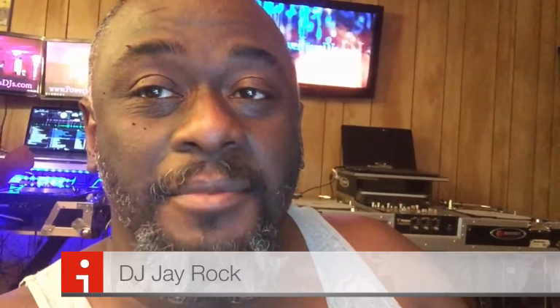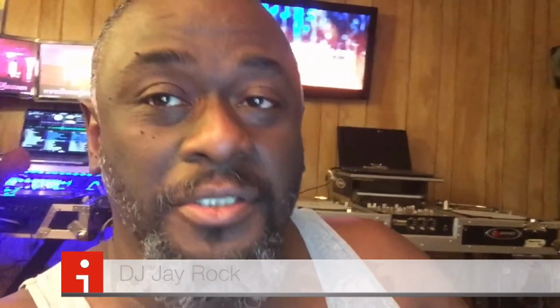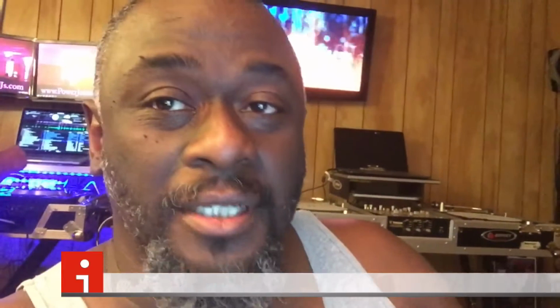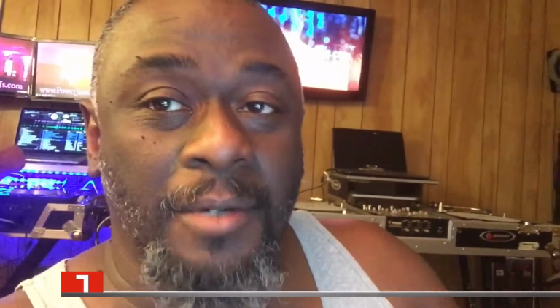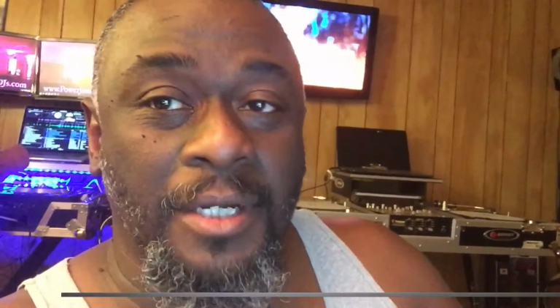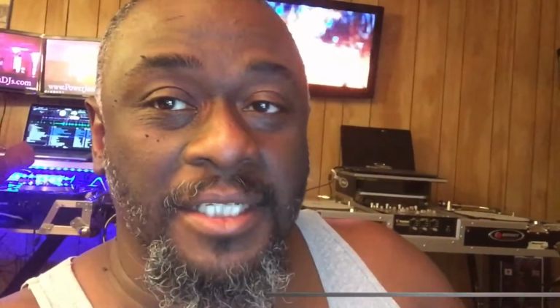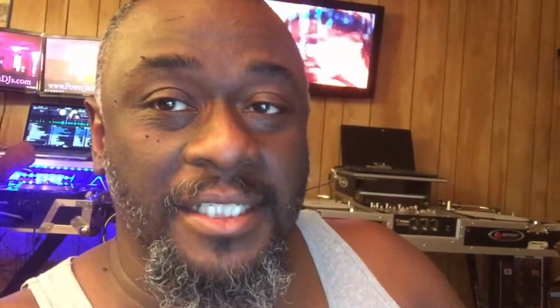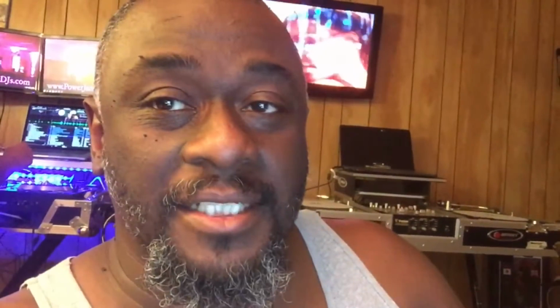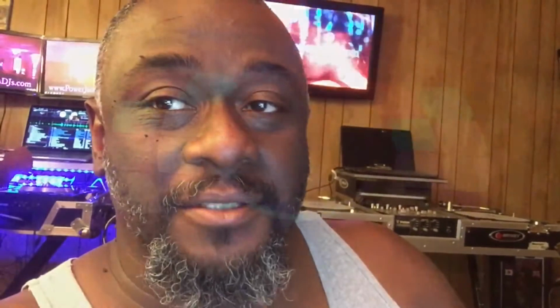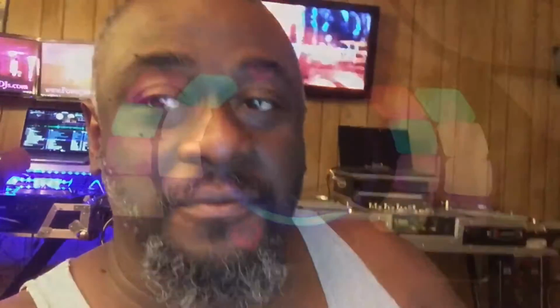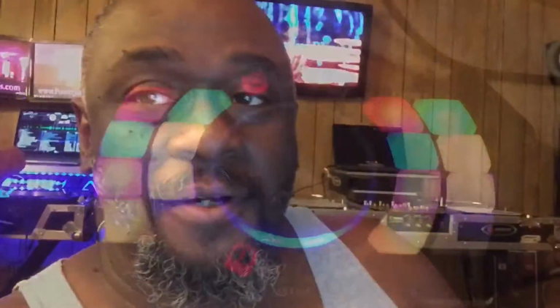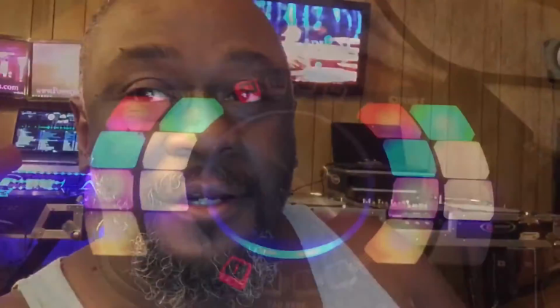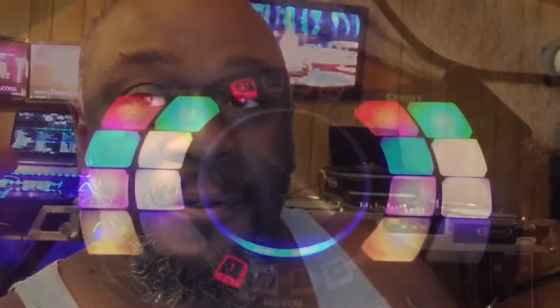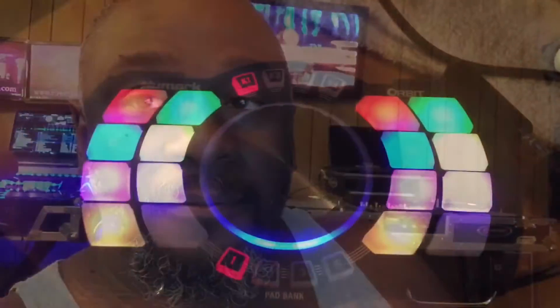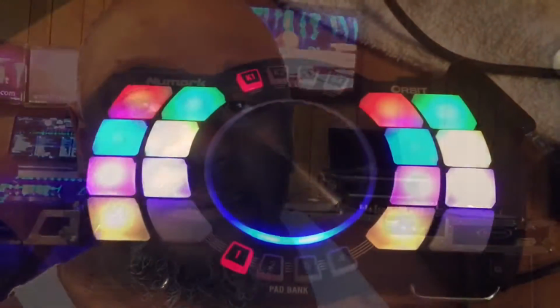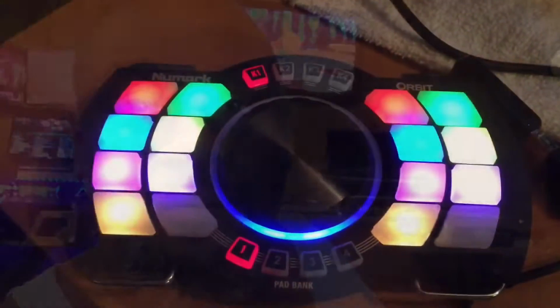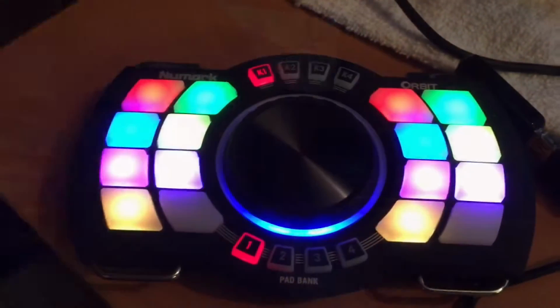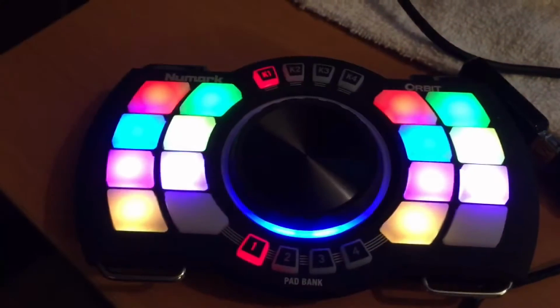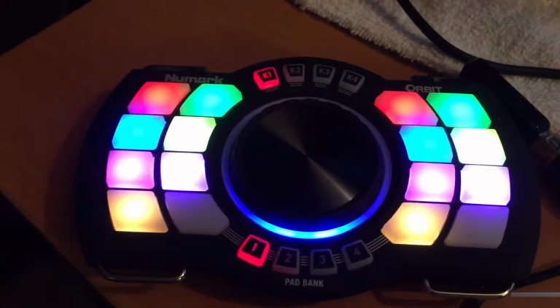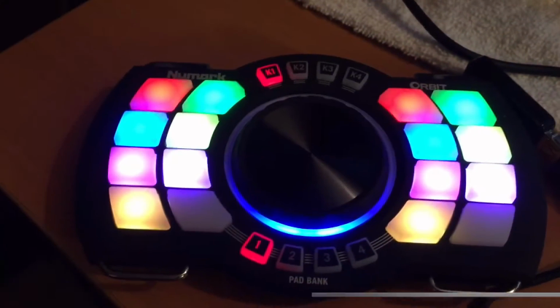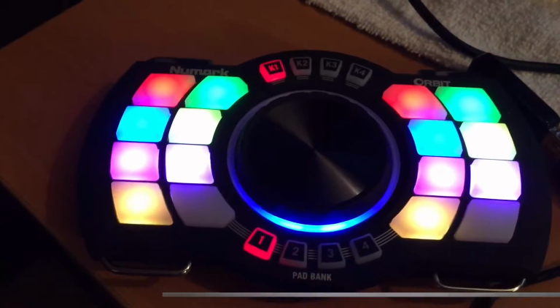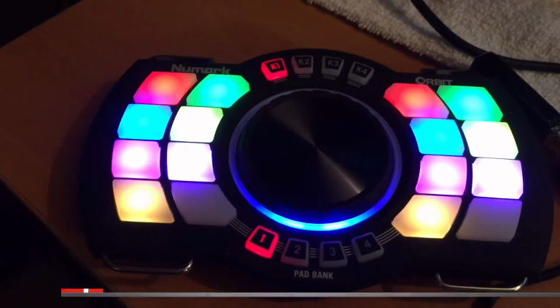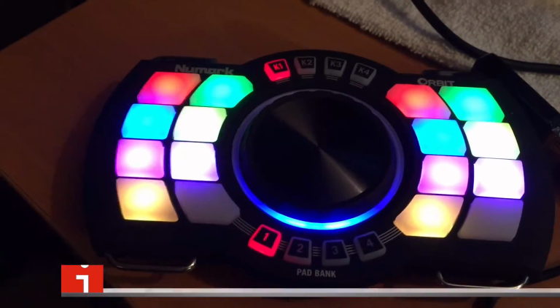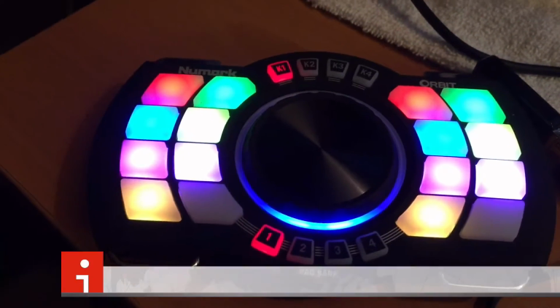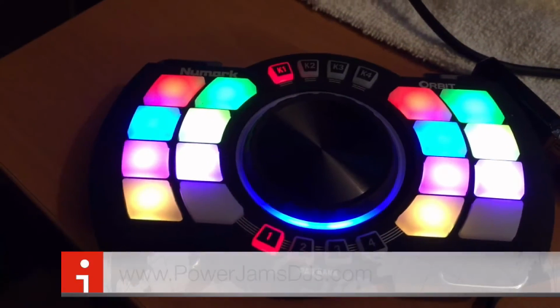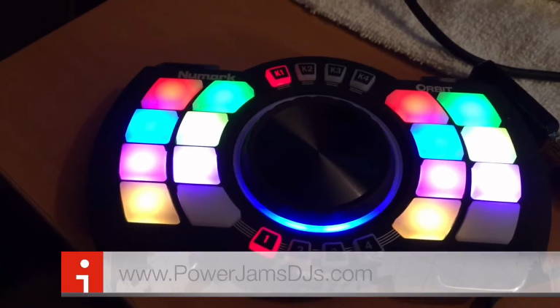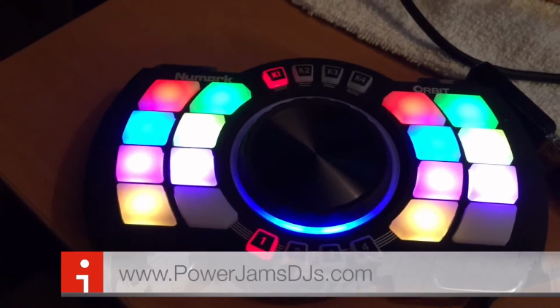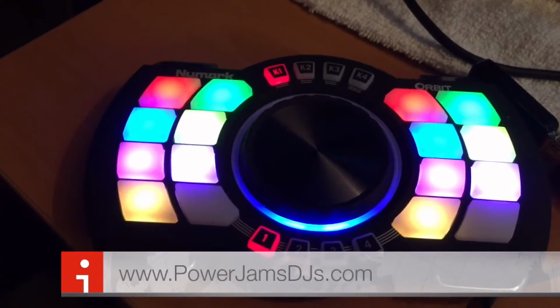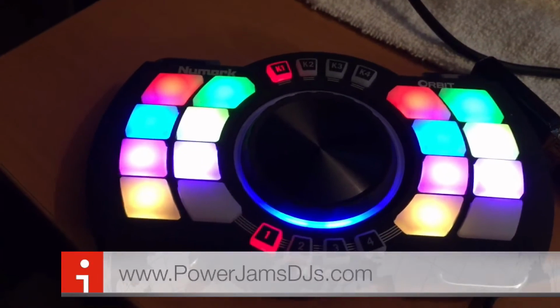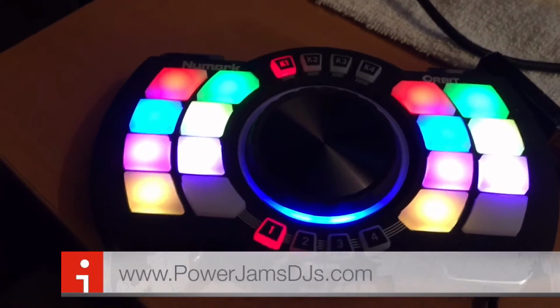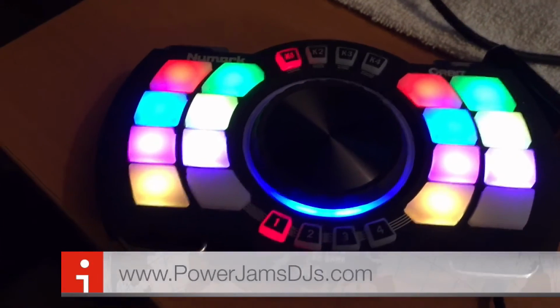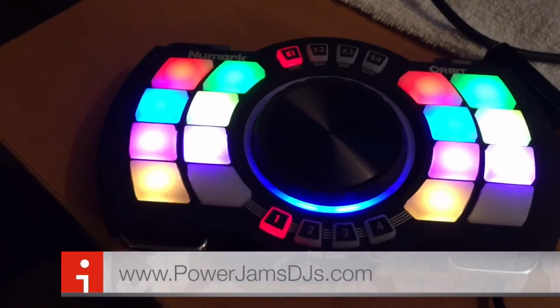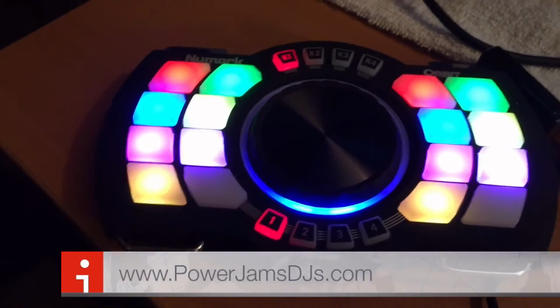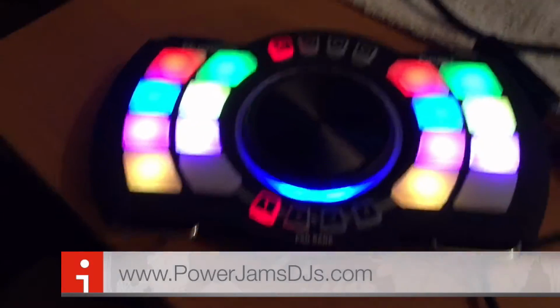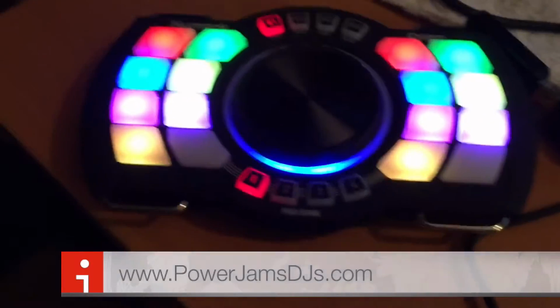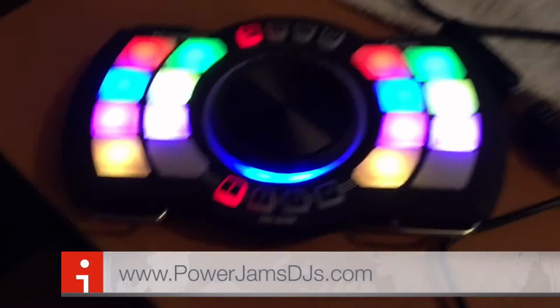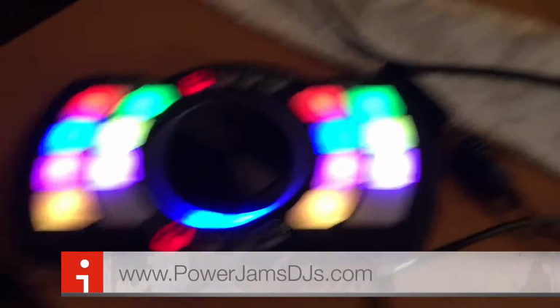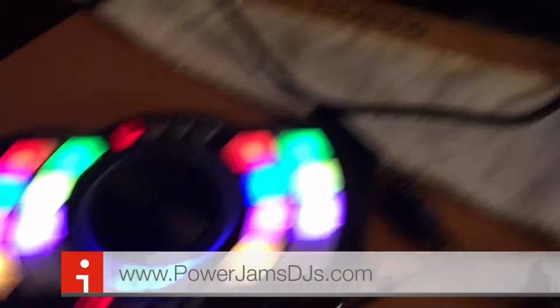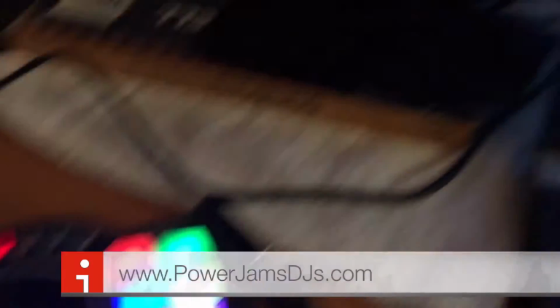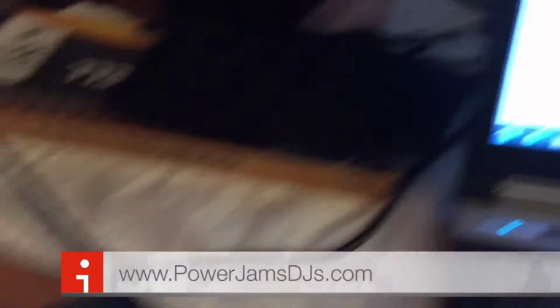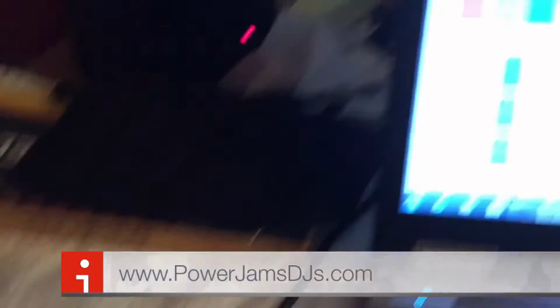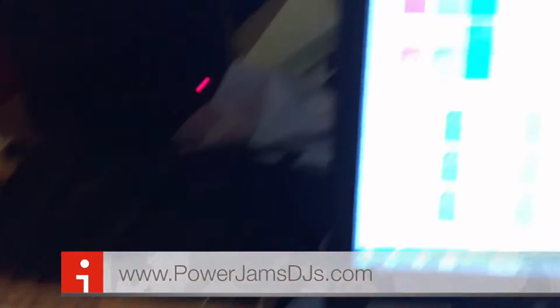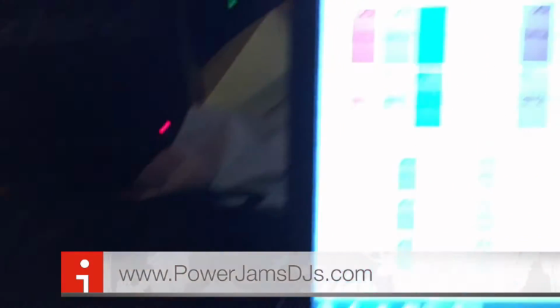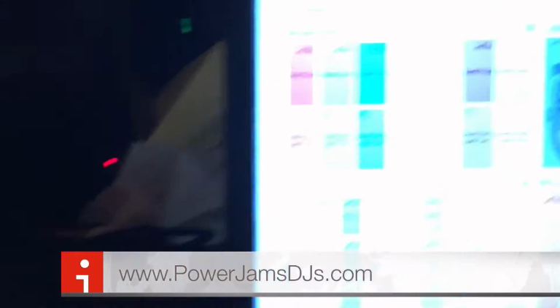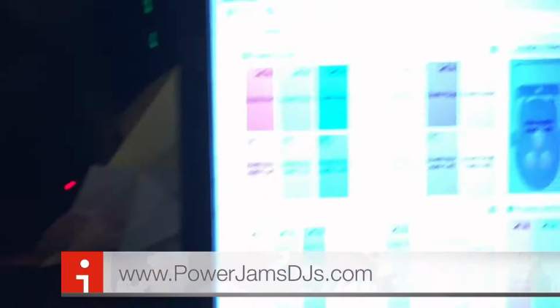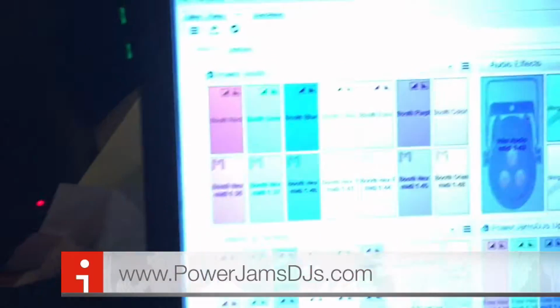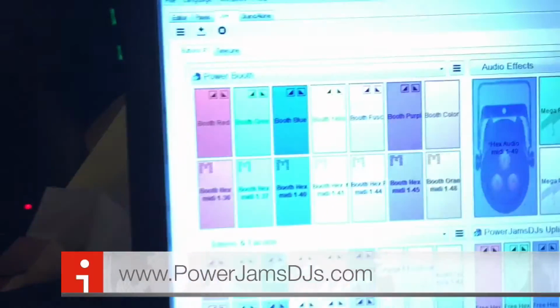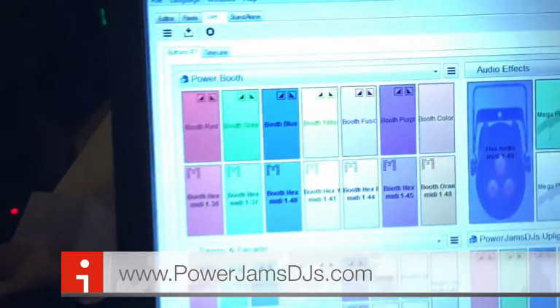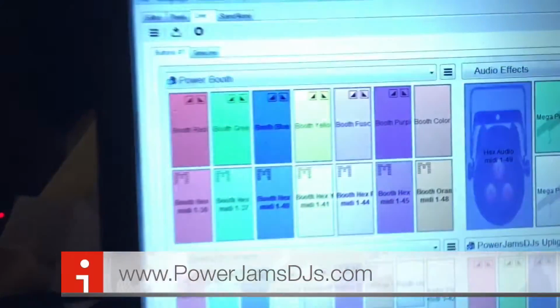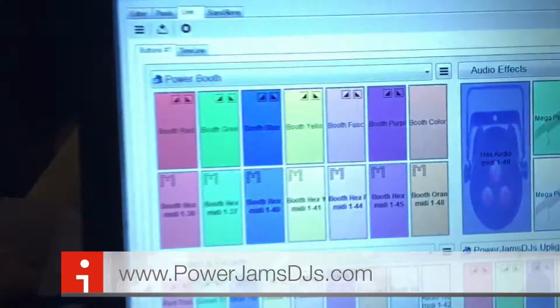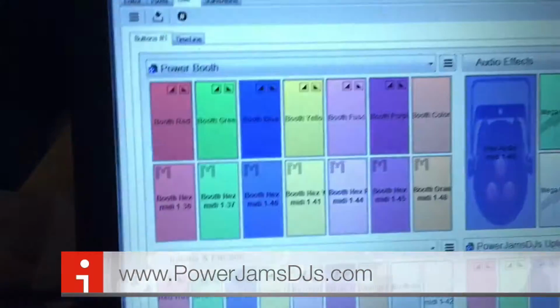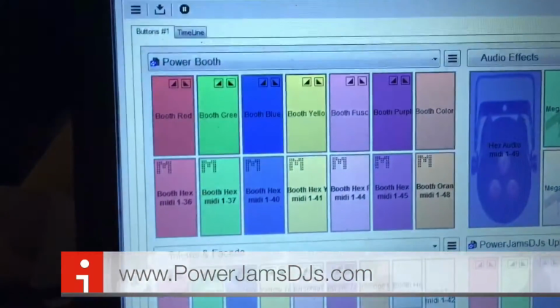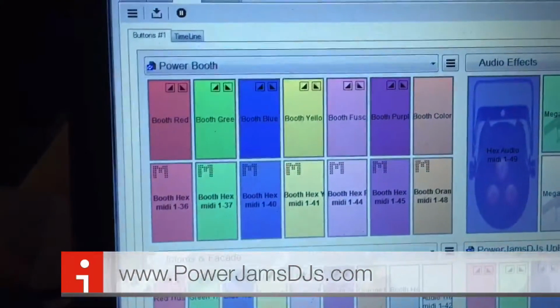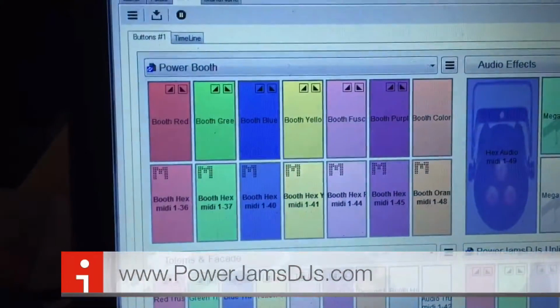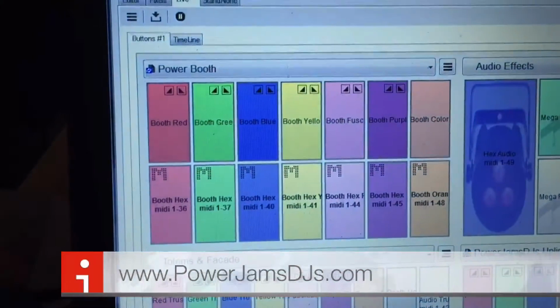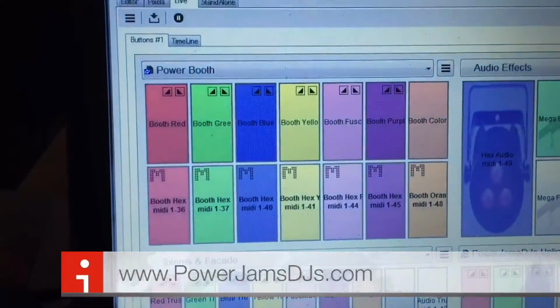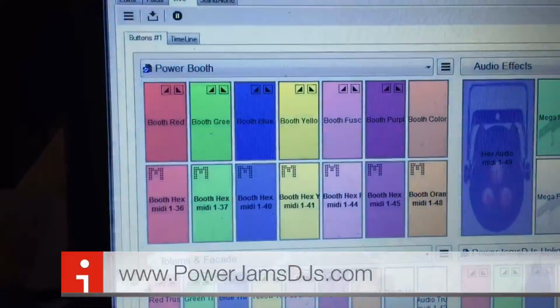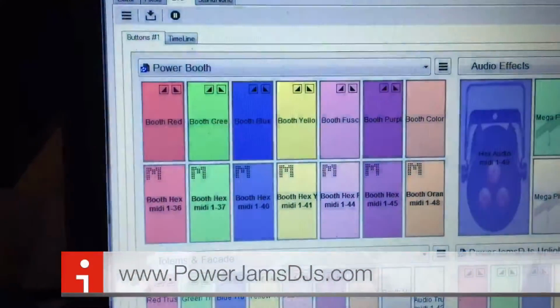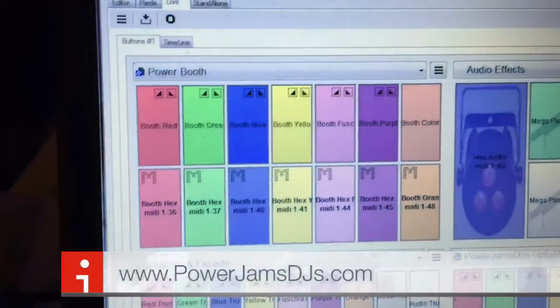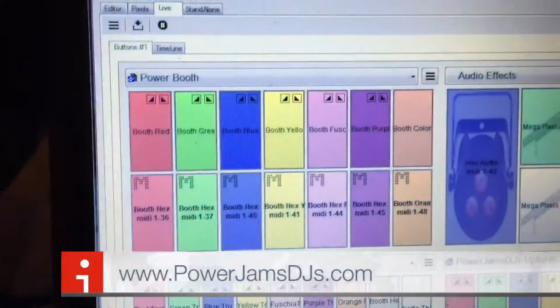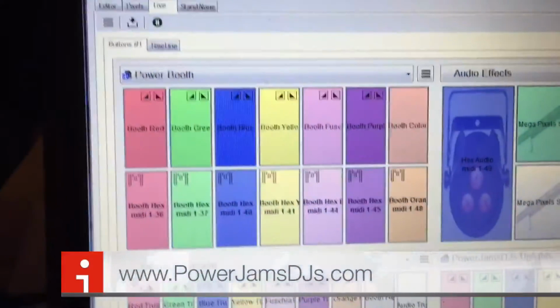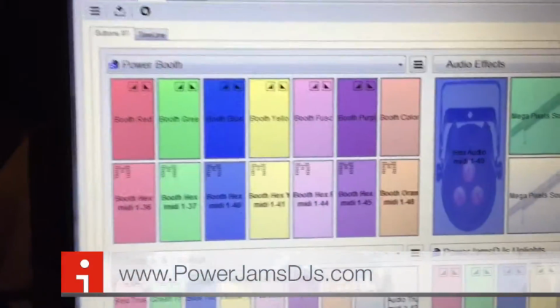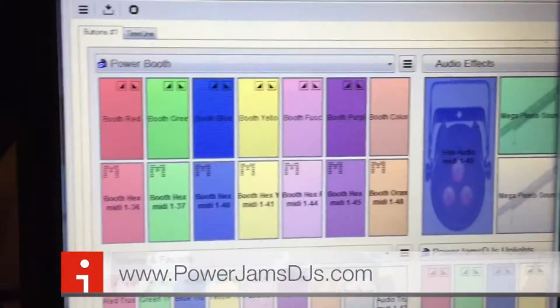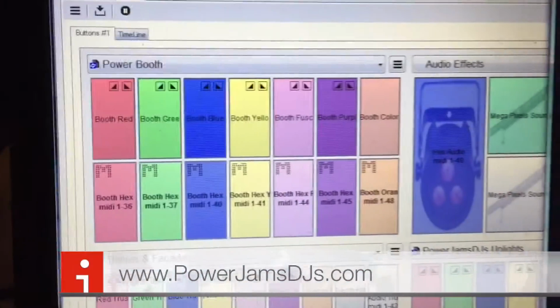I'm going to show y'all what I did so far. I'm going to figure out how to color code the buttons to match the colors in the software.